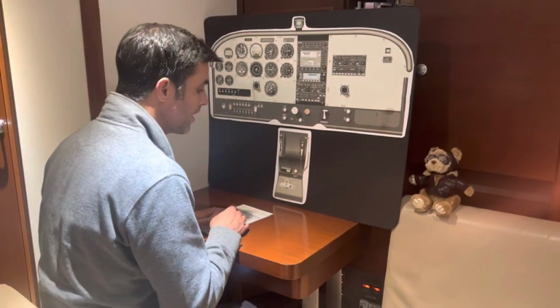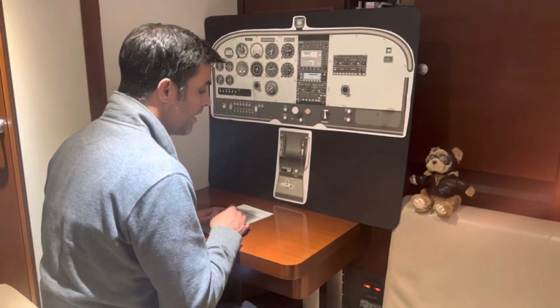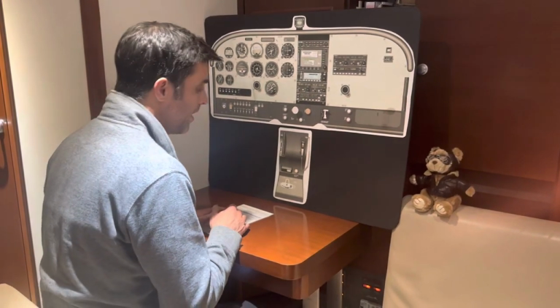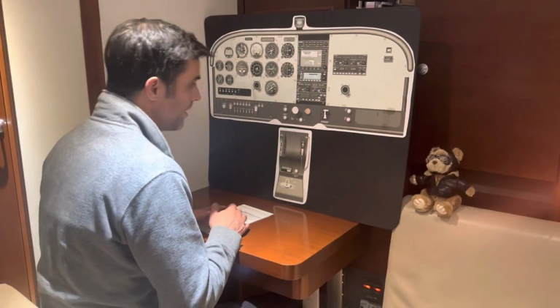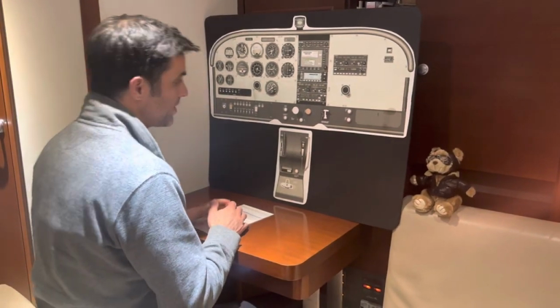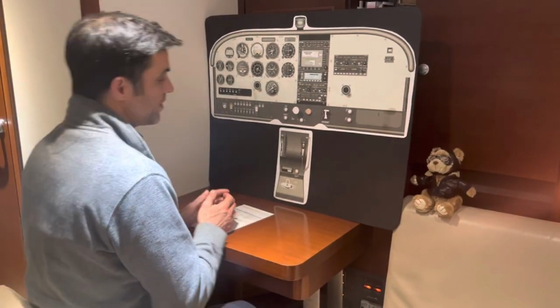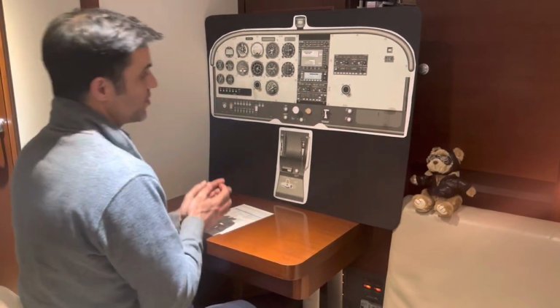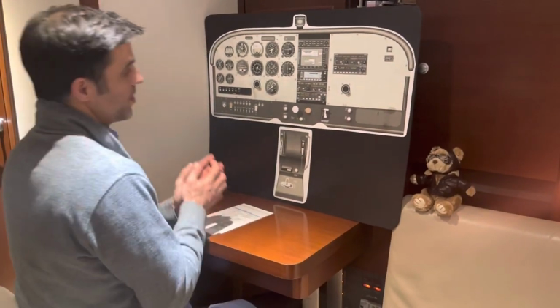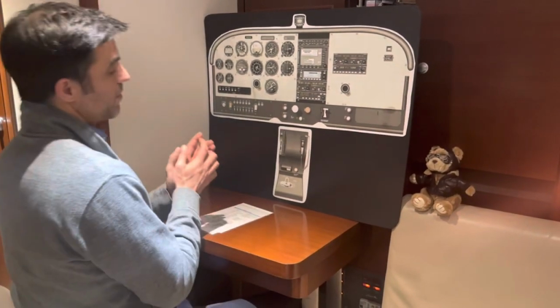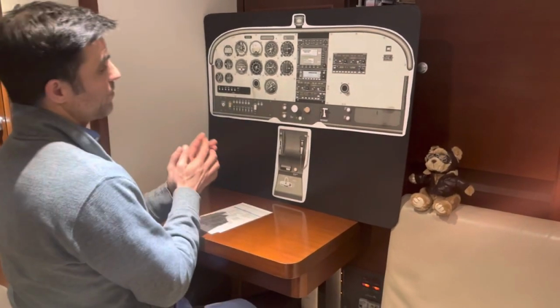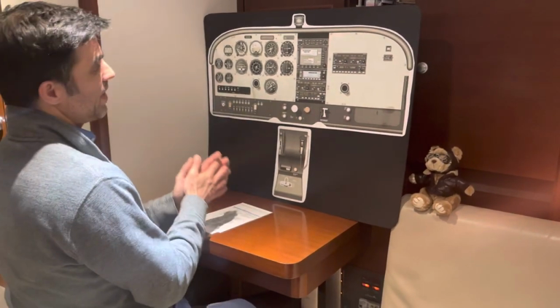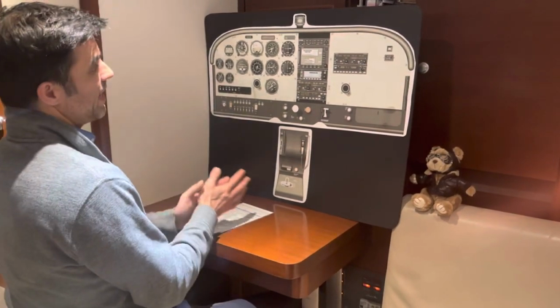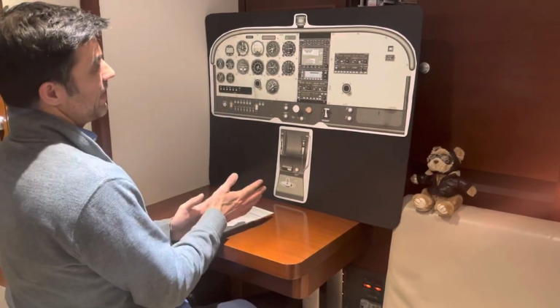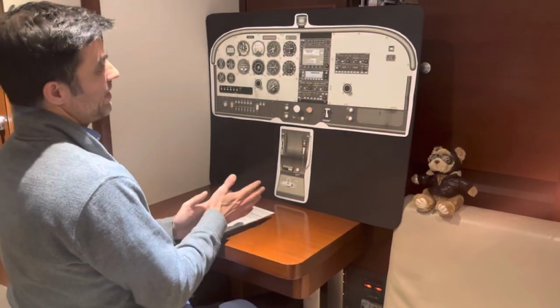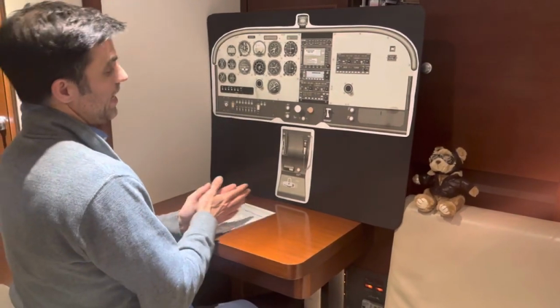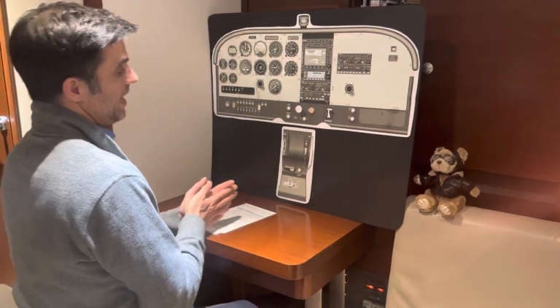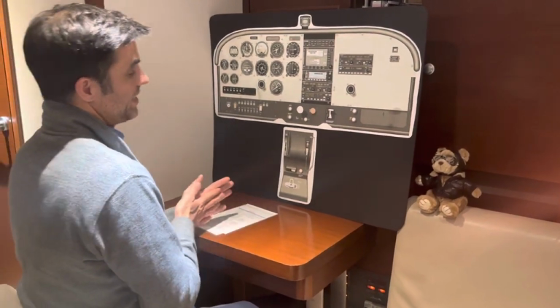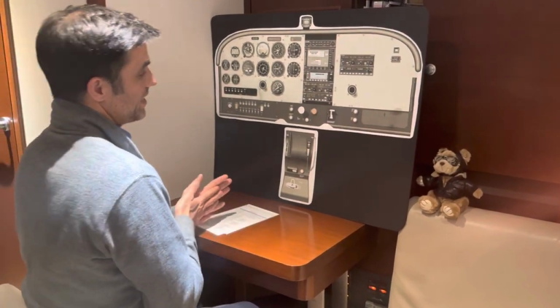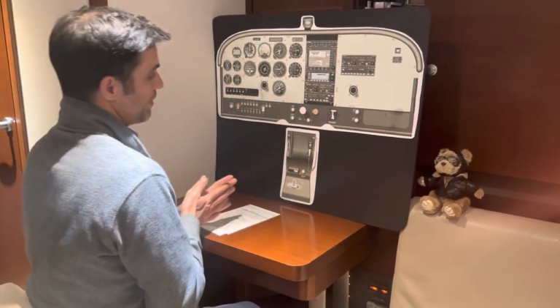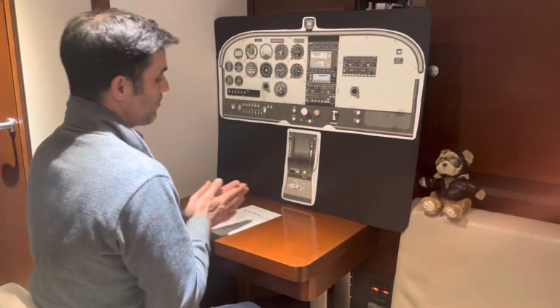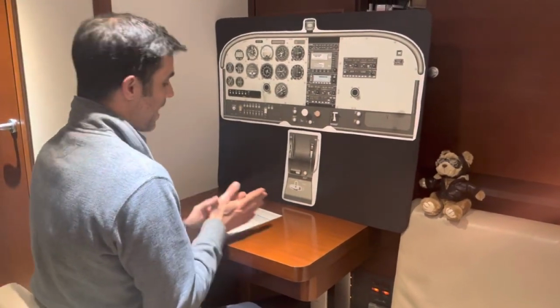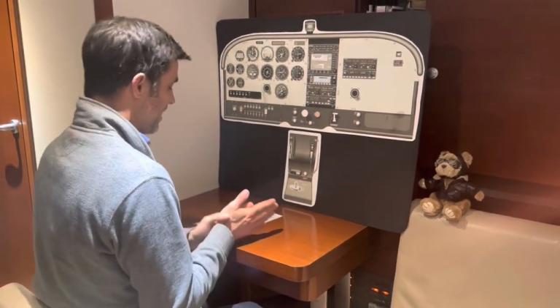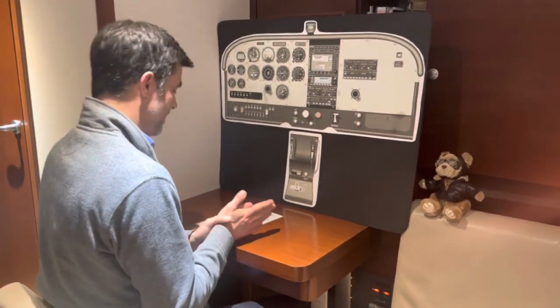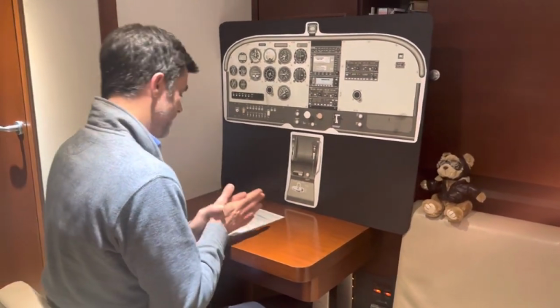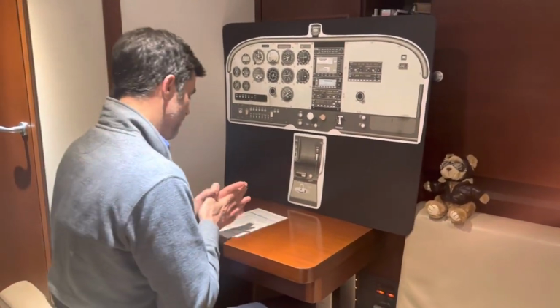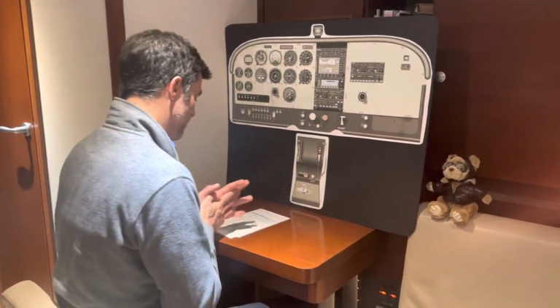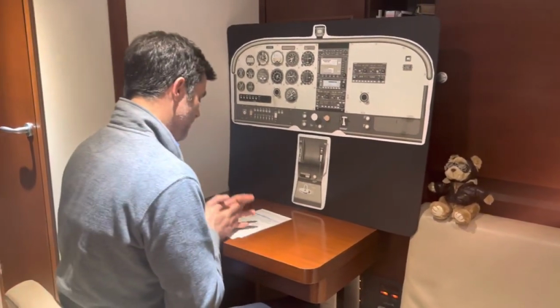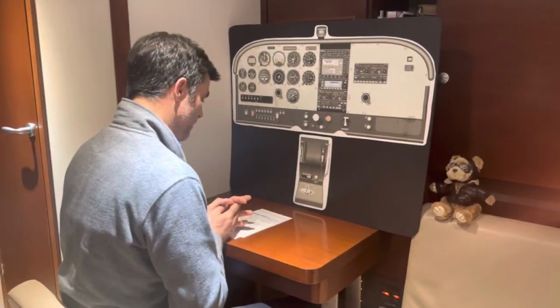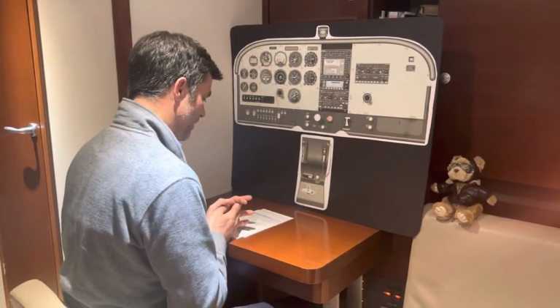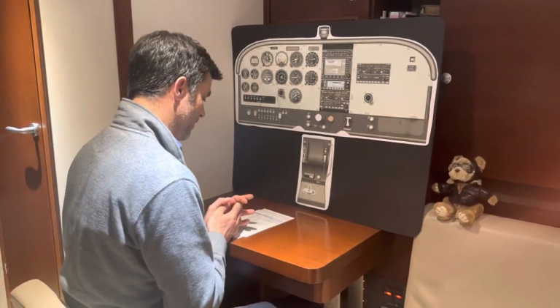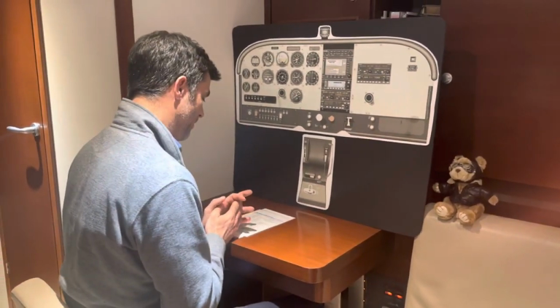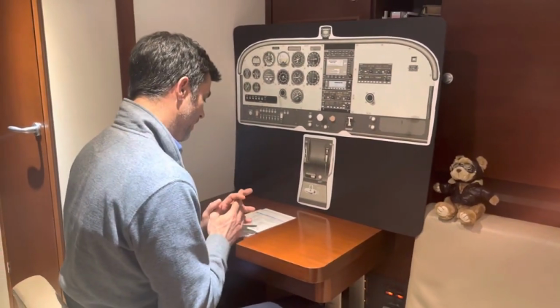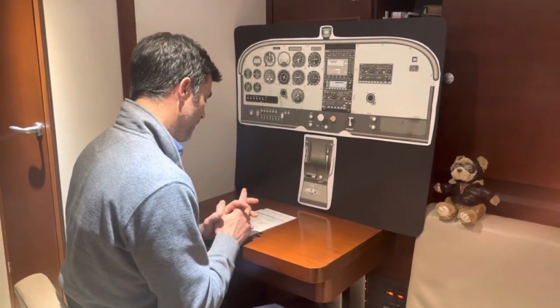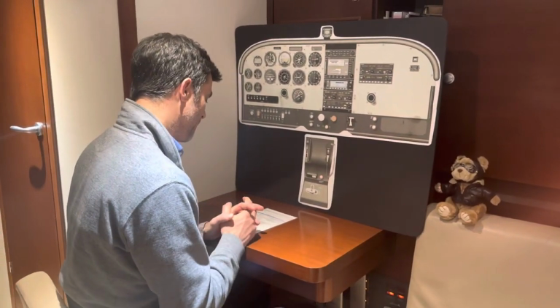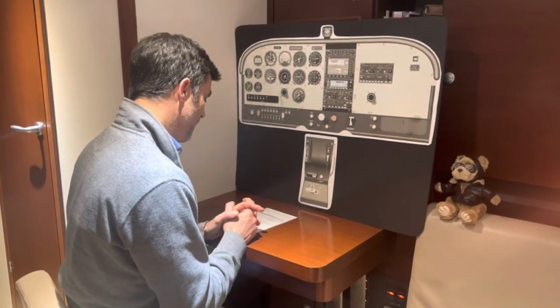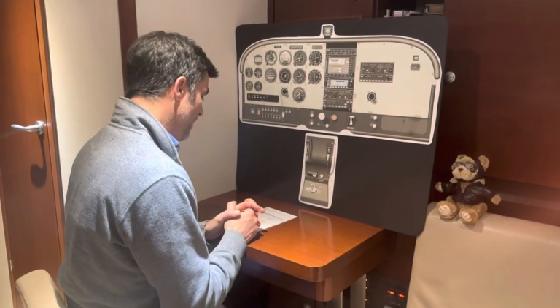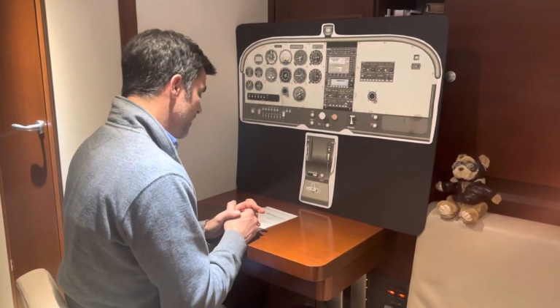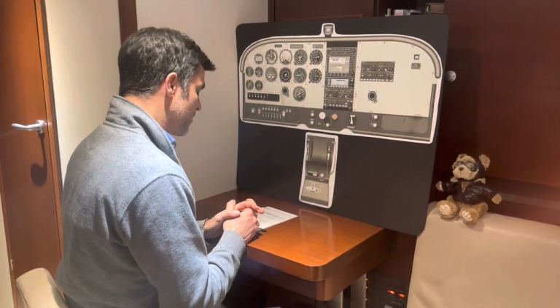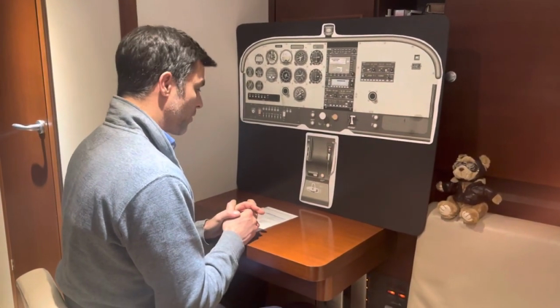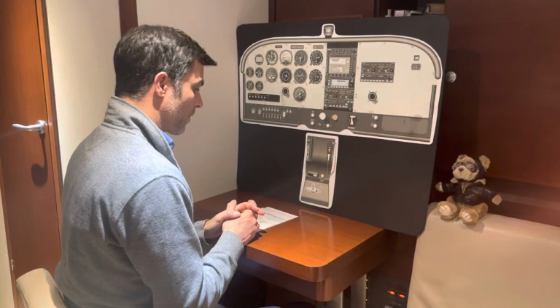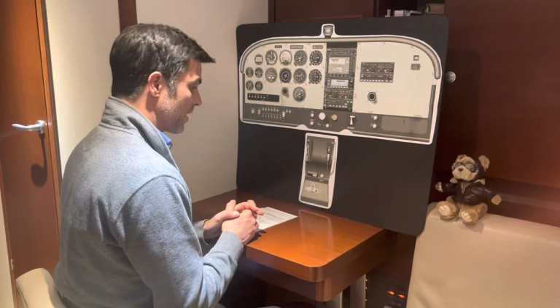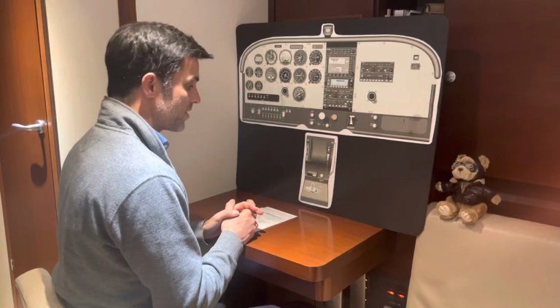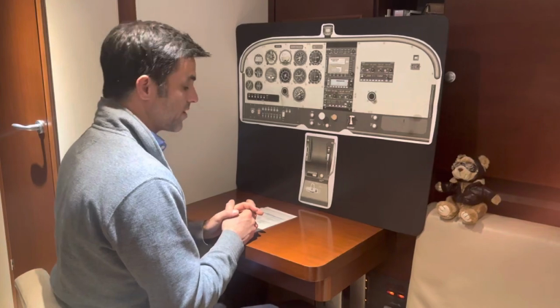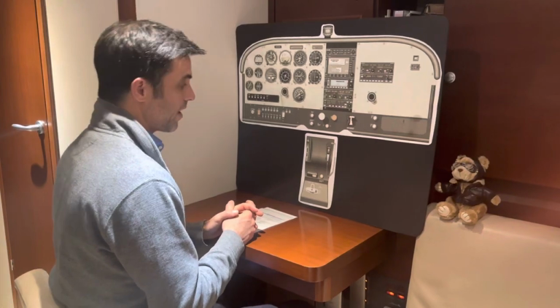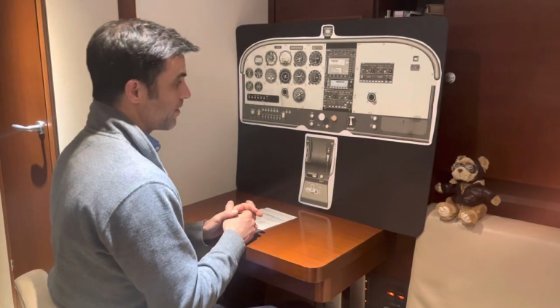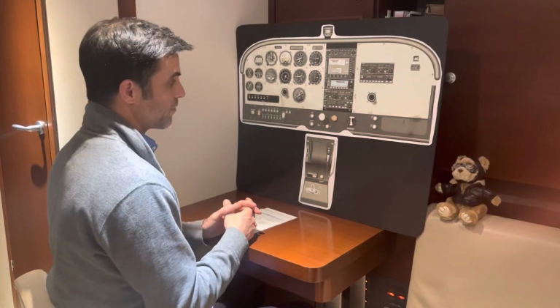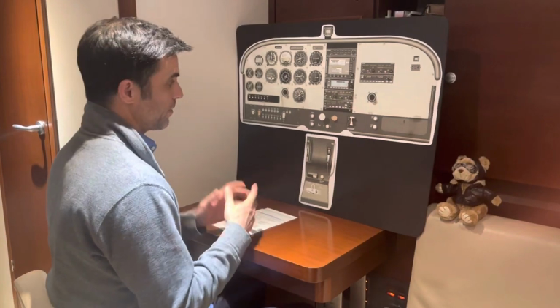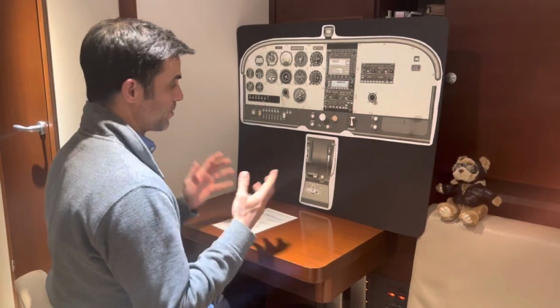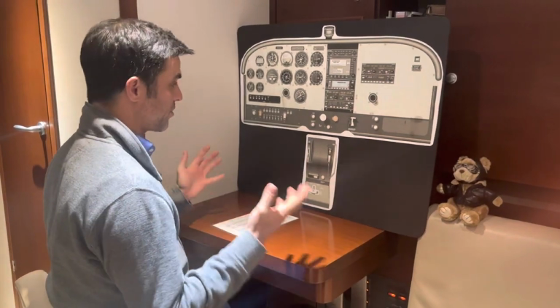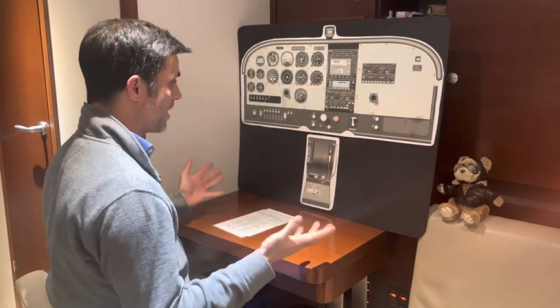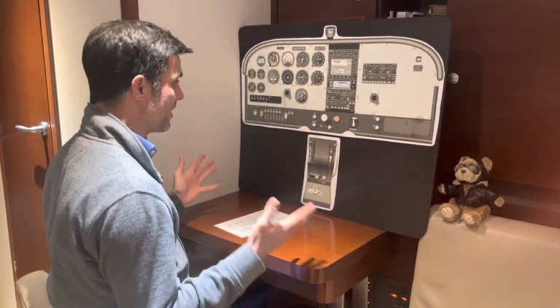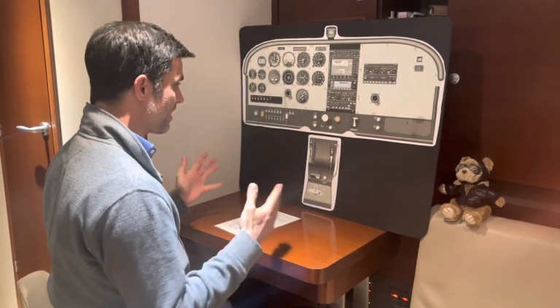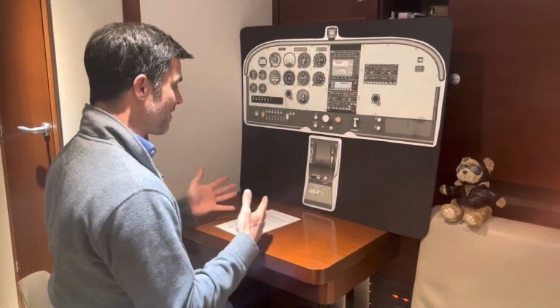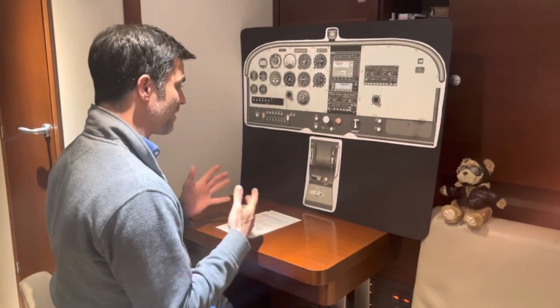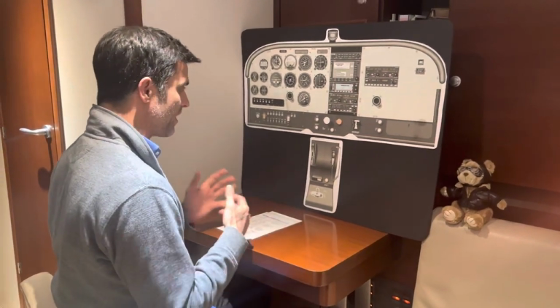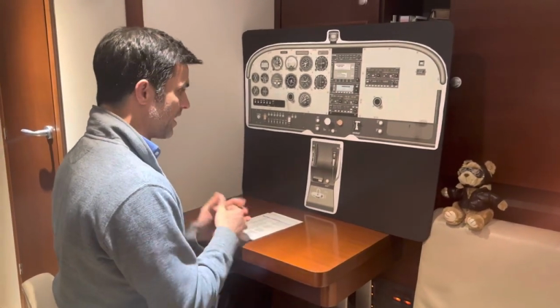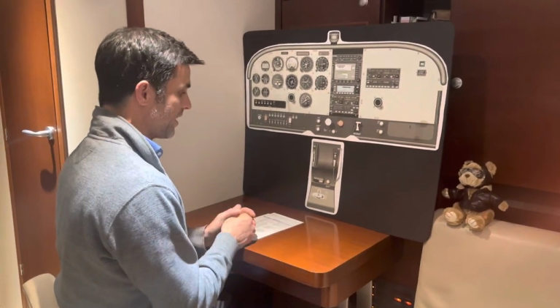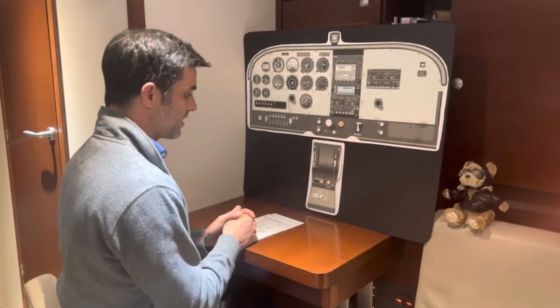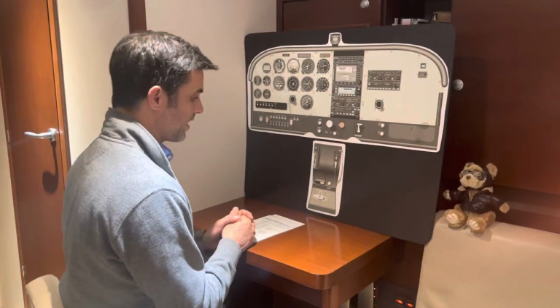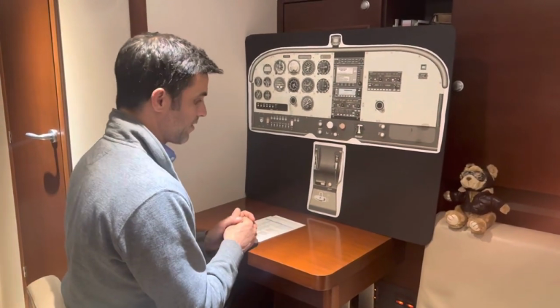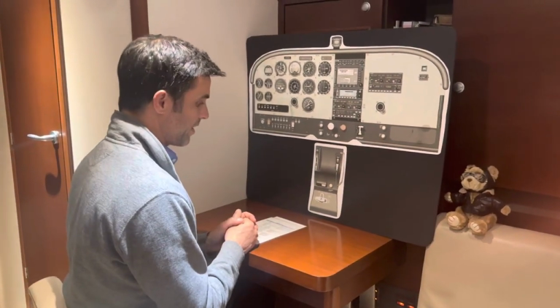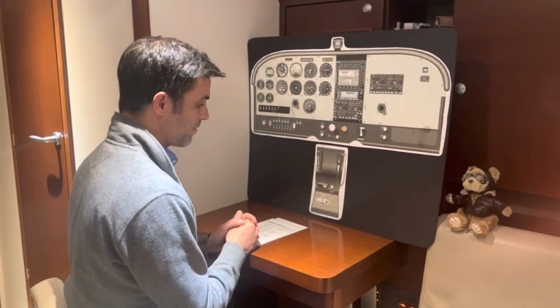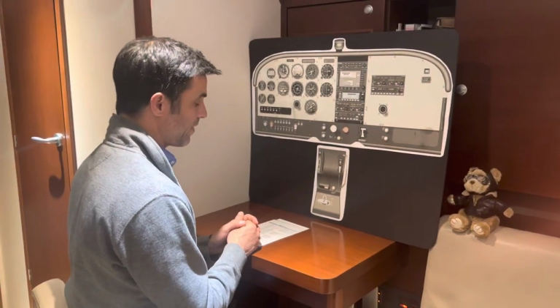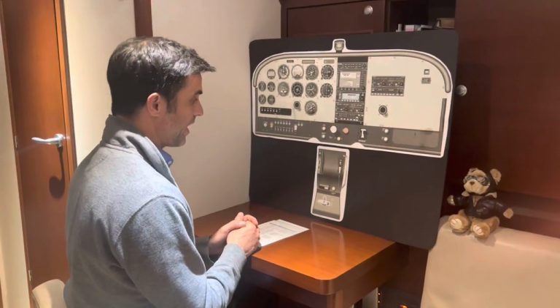This is Chair Flying — the eights-on-pylons maneuver. We're going to start from straight, level, unaccelerated flight.